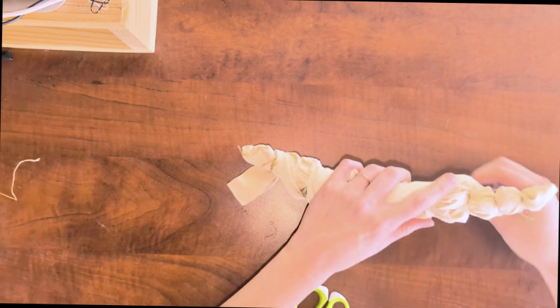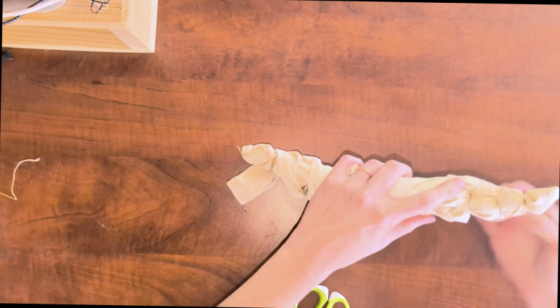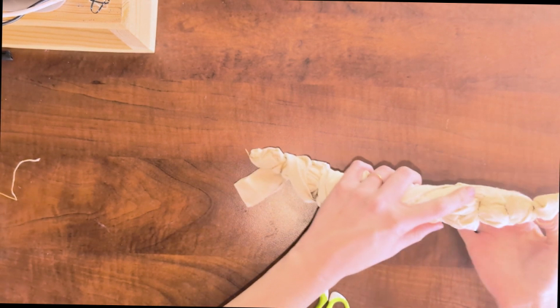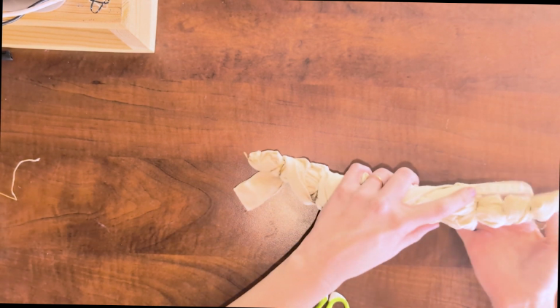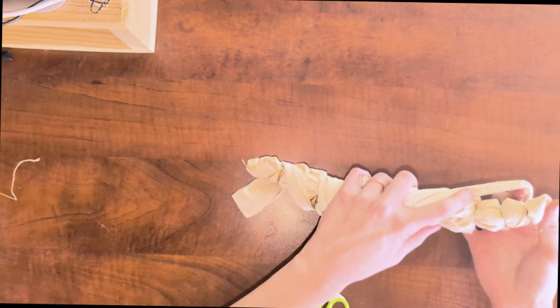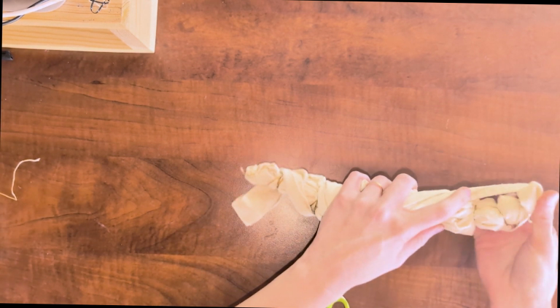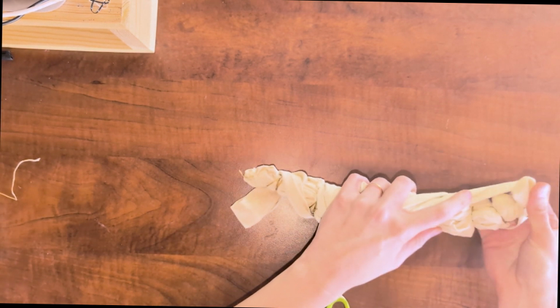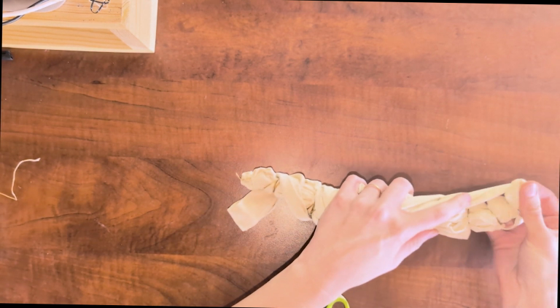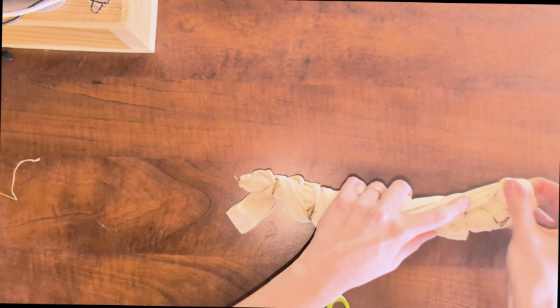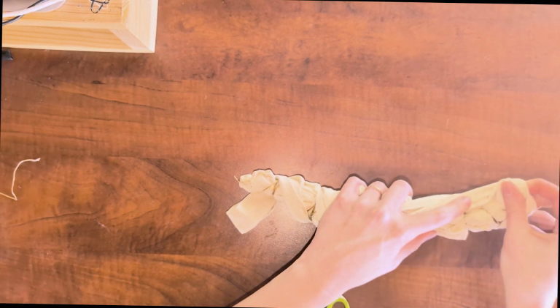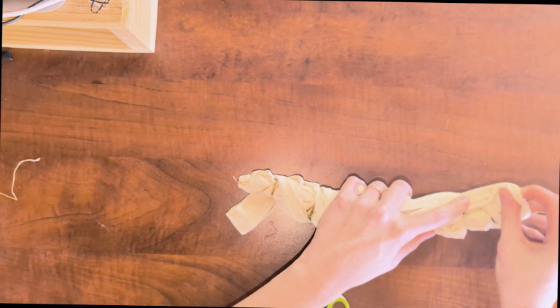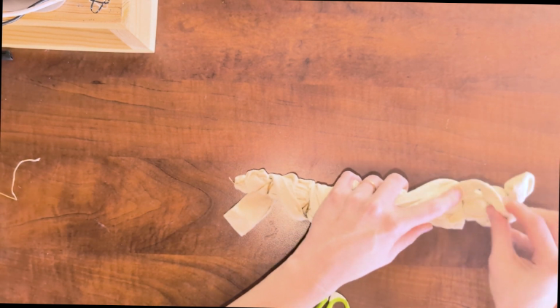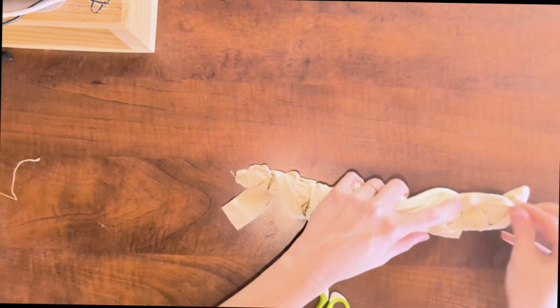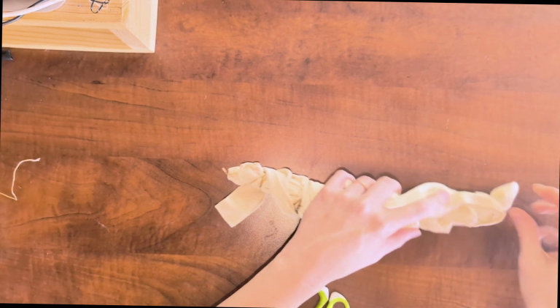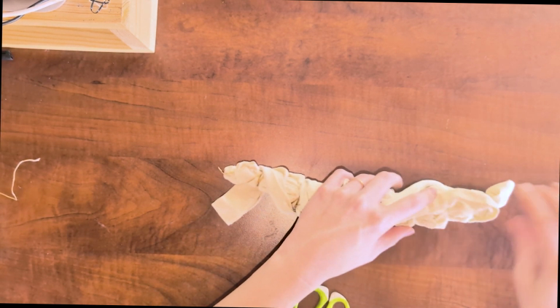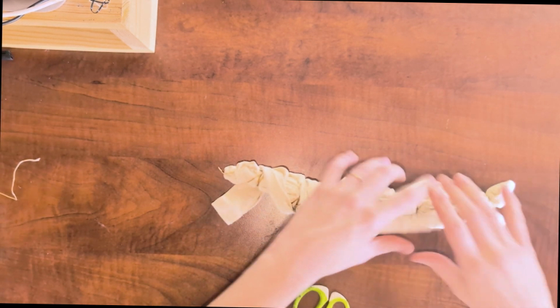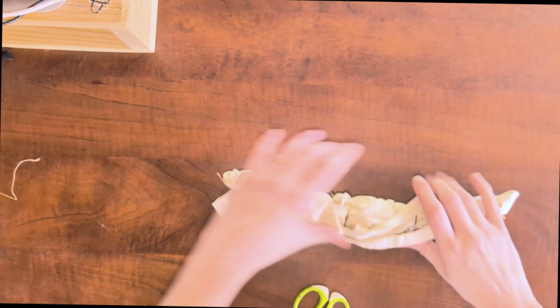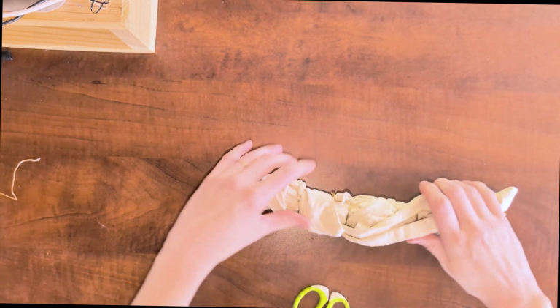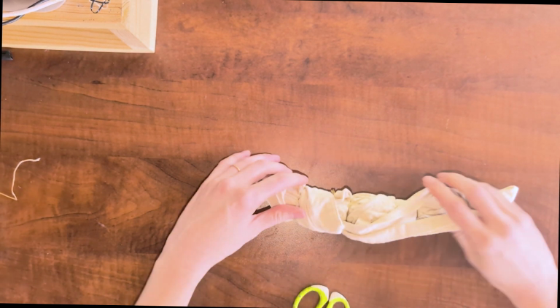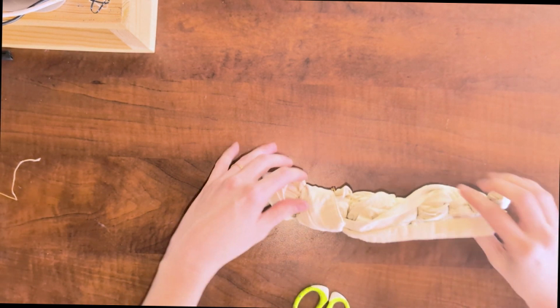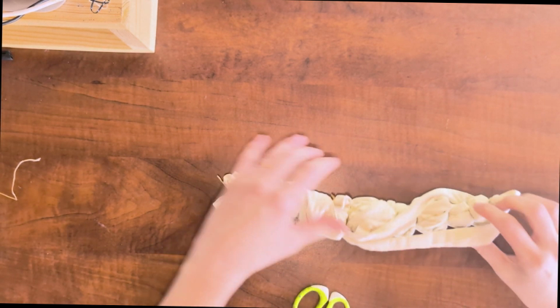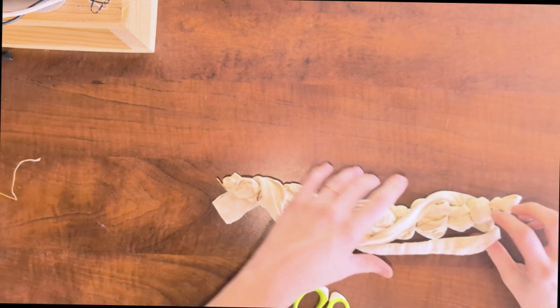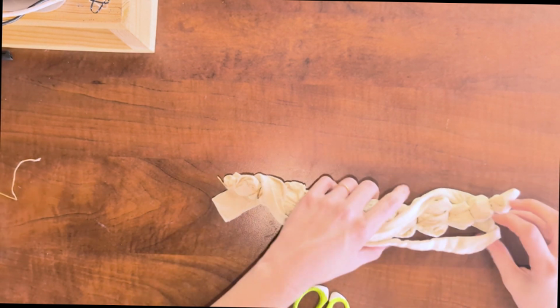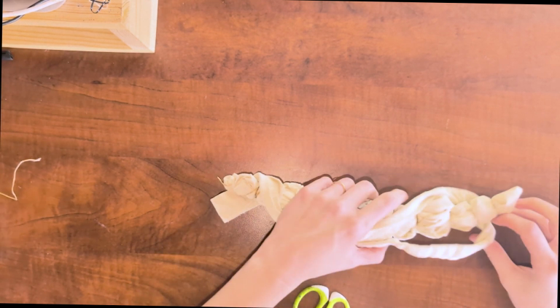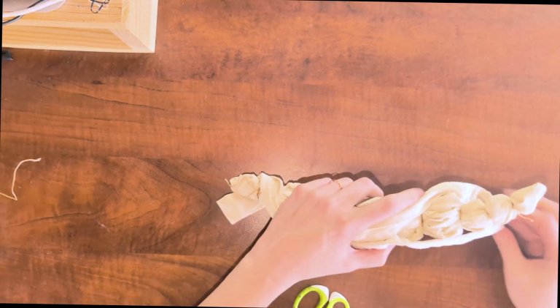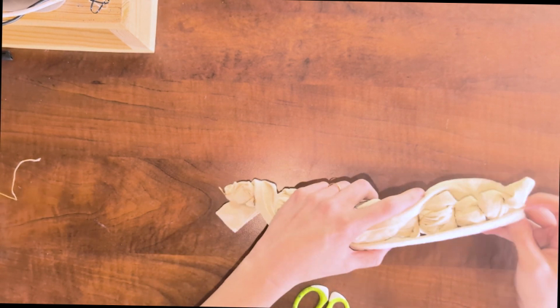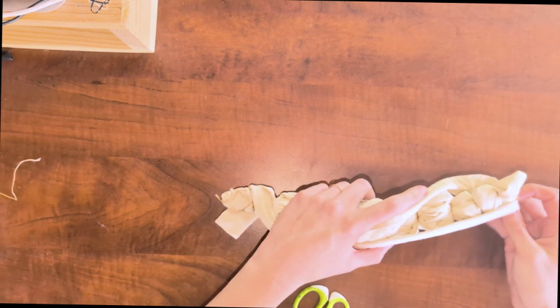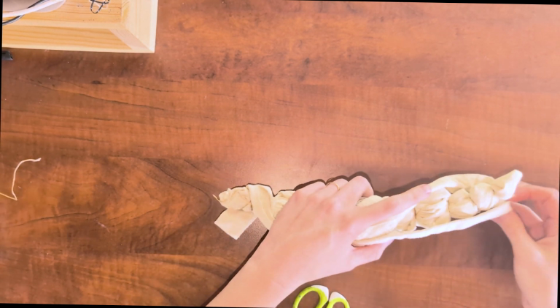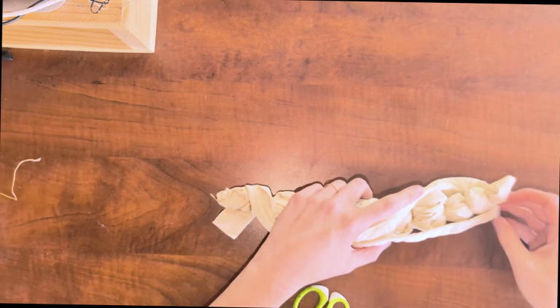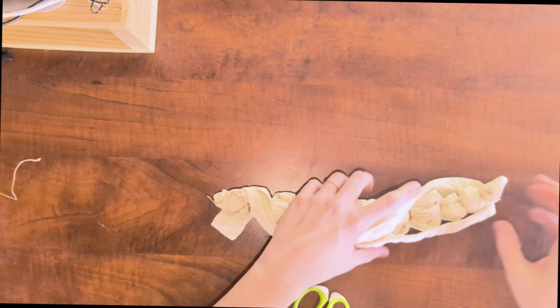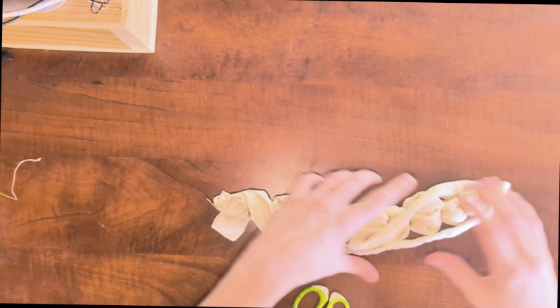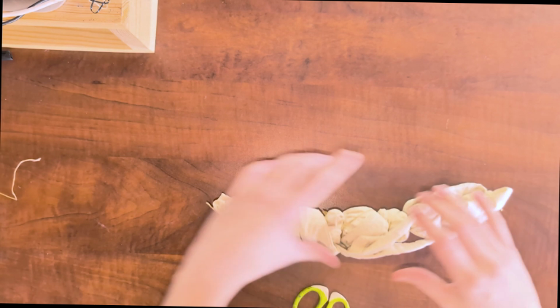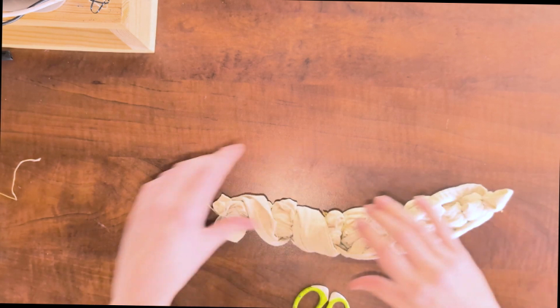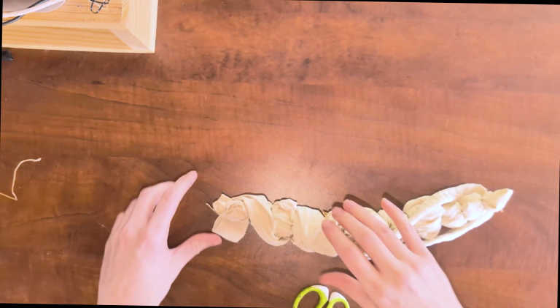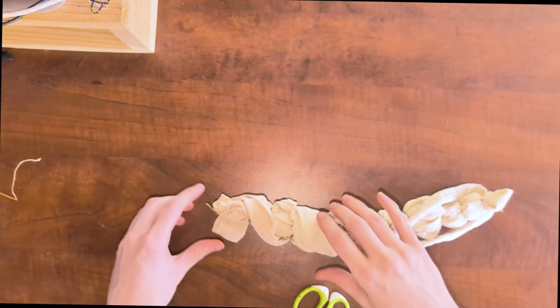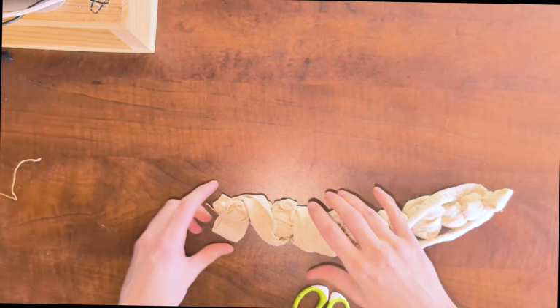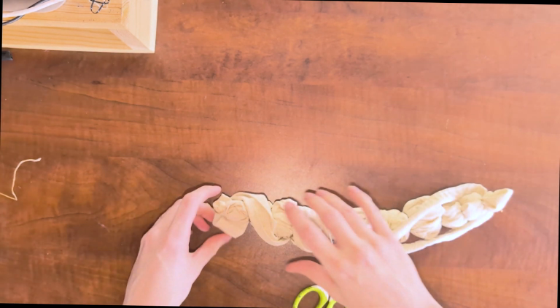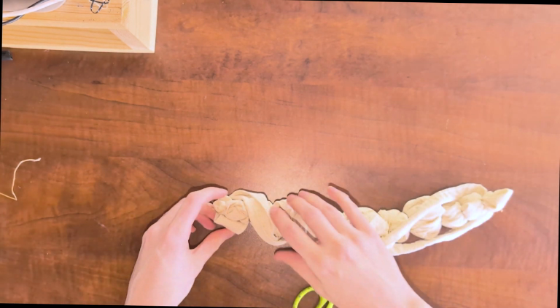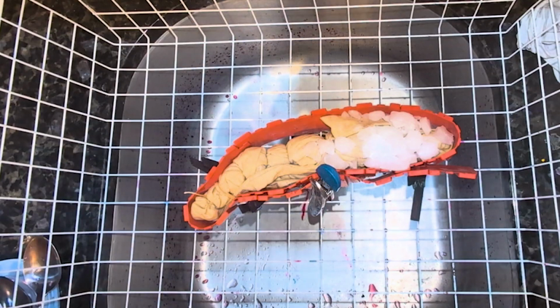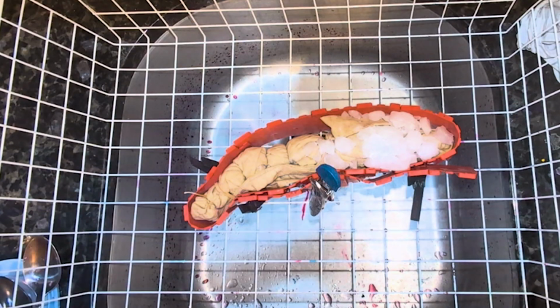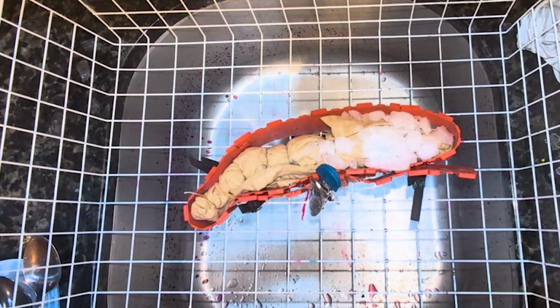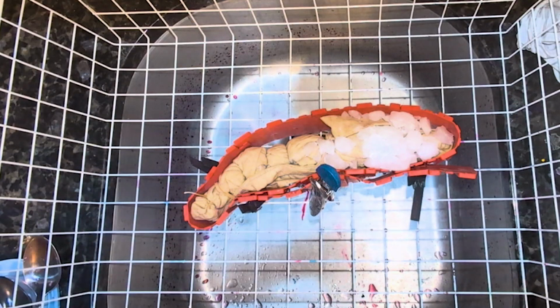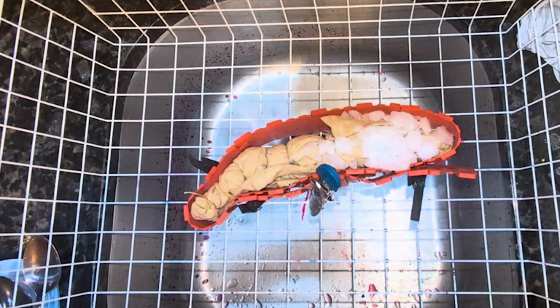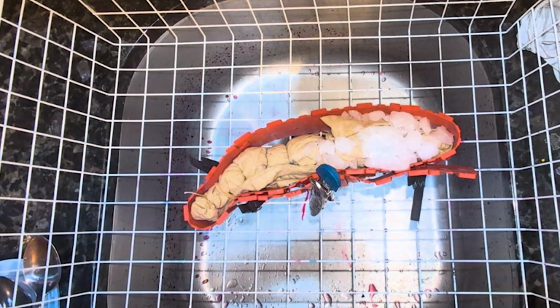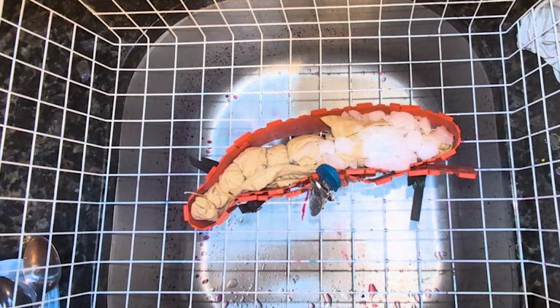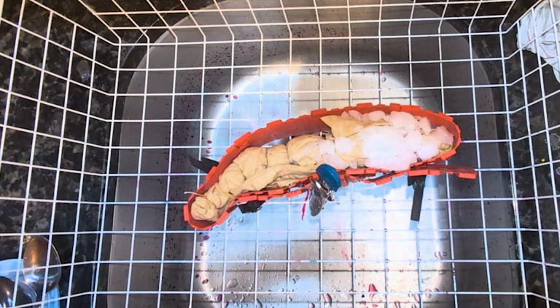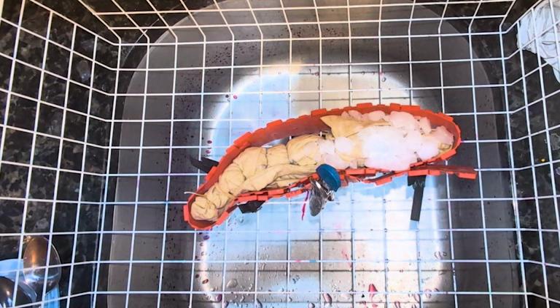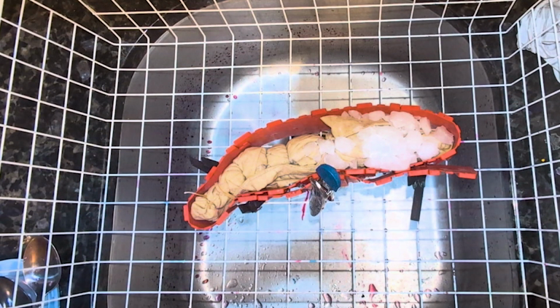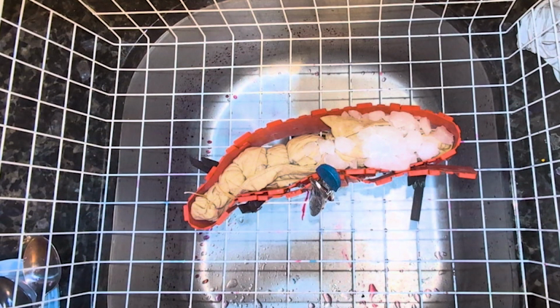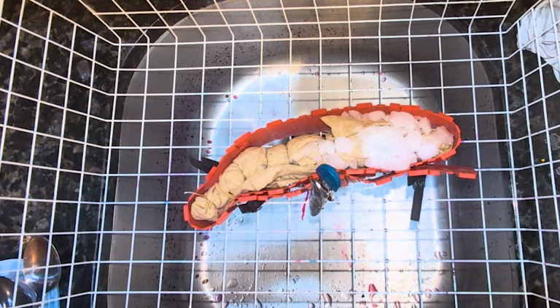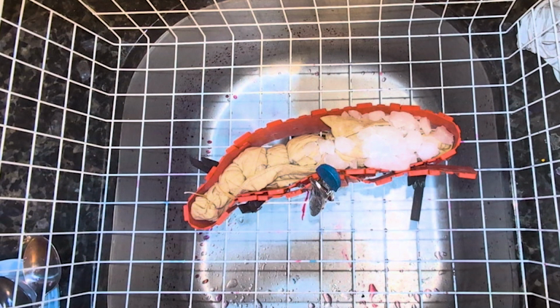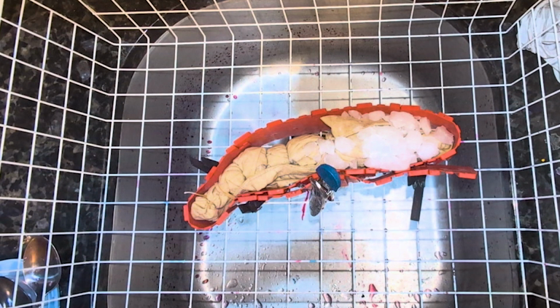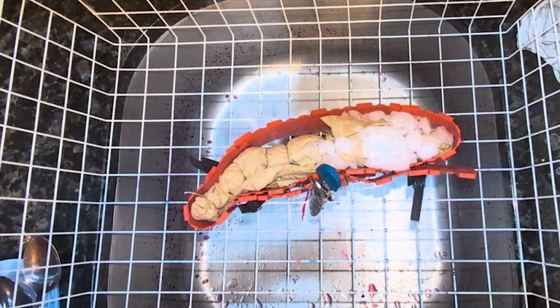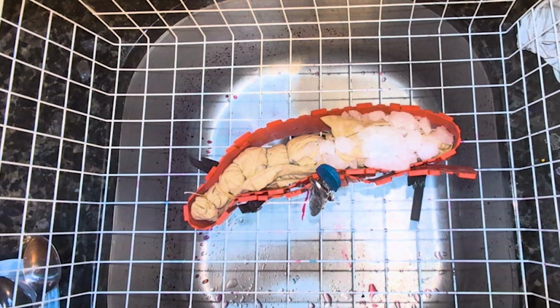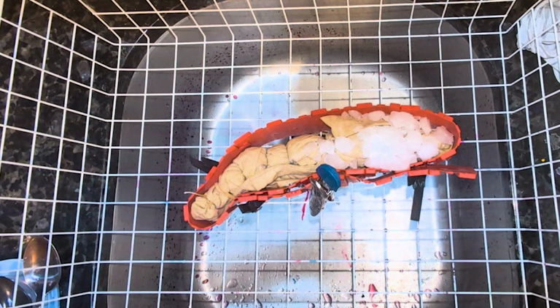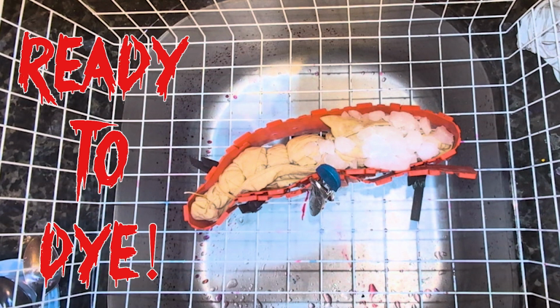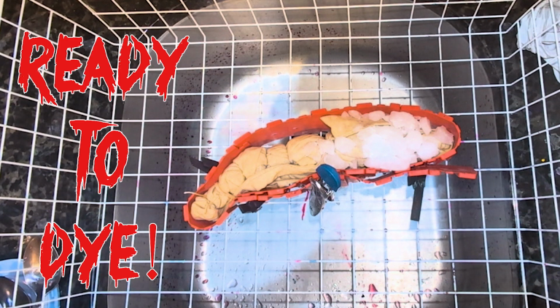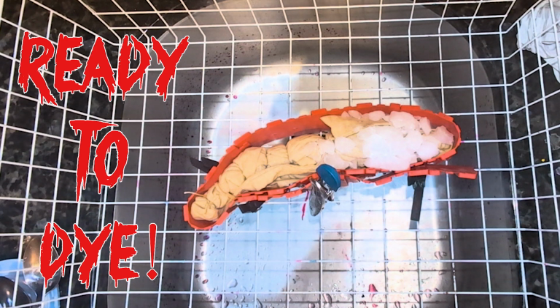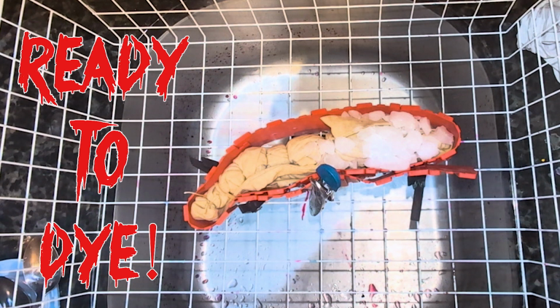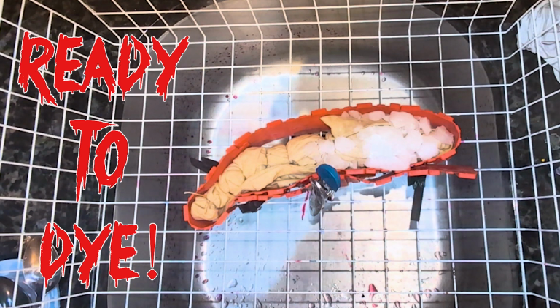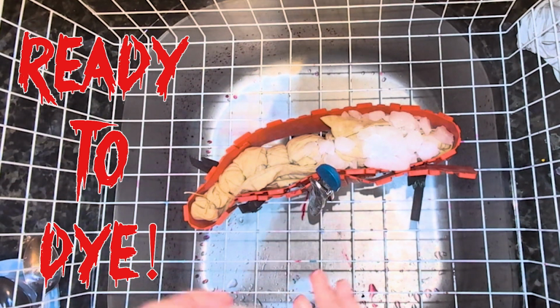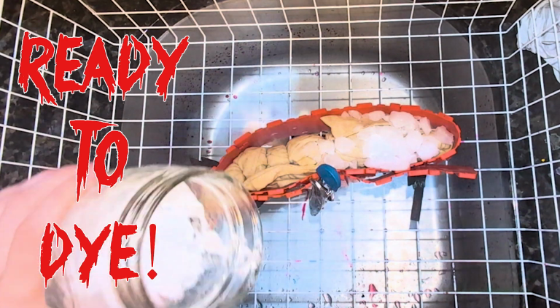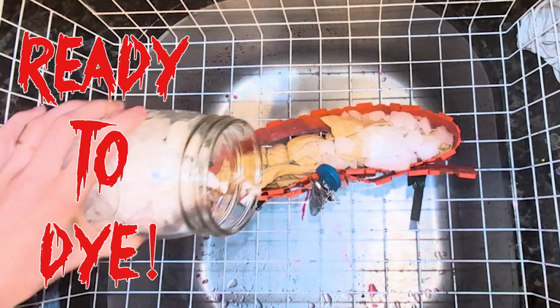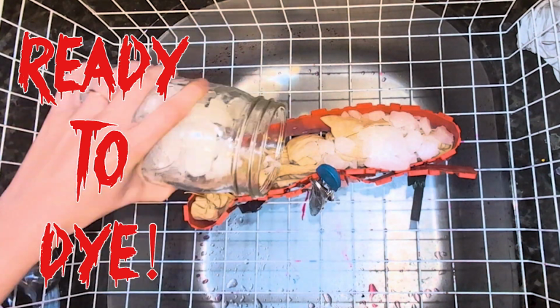Once everything's been tied, I'm going to soak it in soda ash for 20 minutes. I've wrung out the tote — hopes and dreams — and I'm ready to dye.